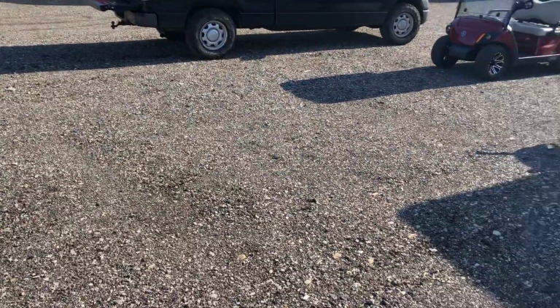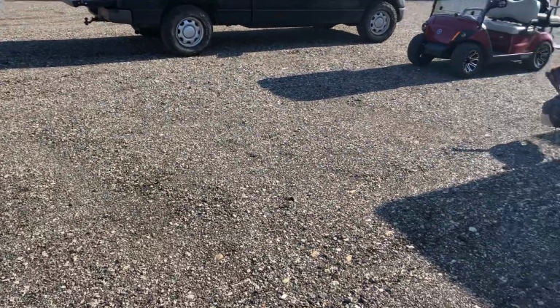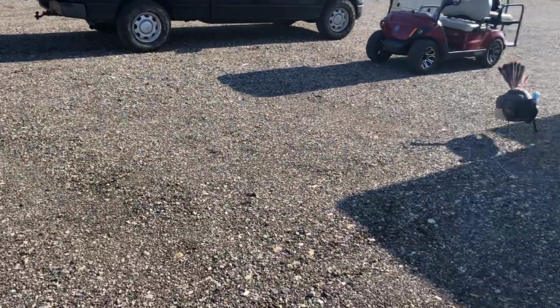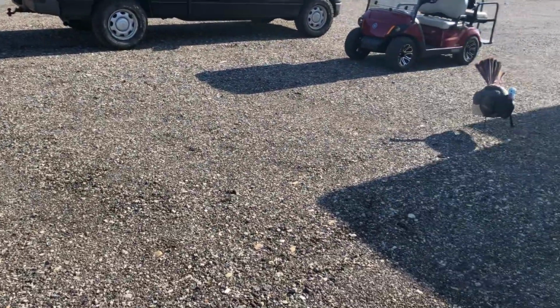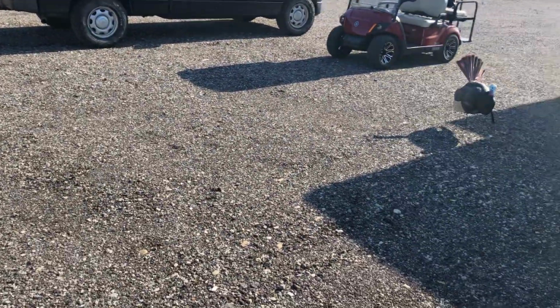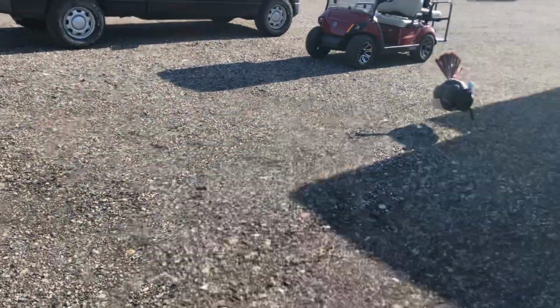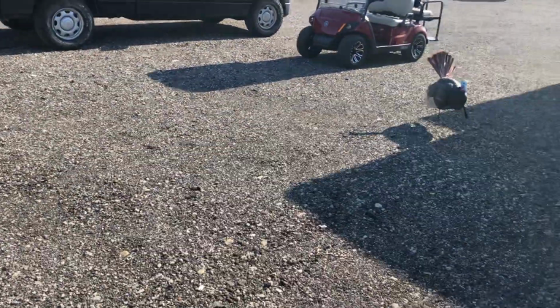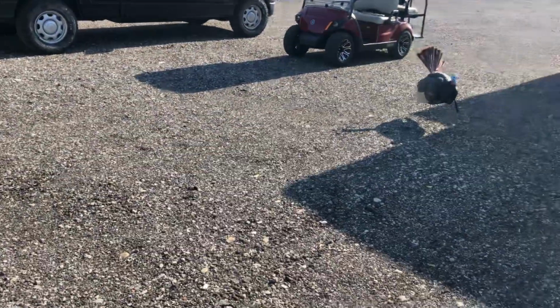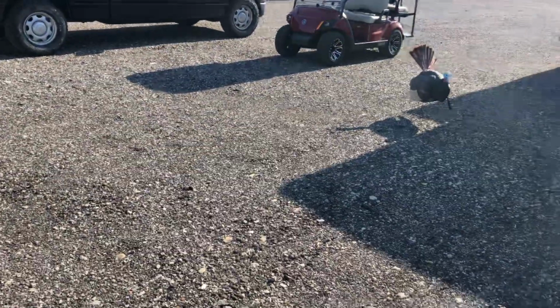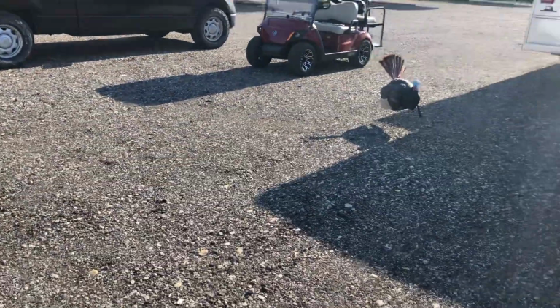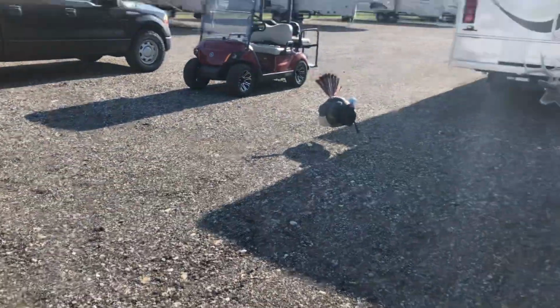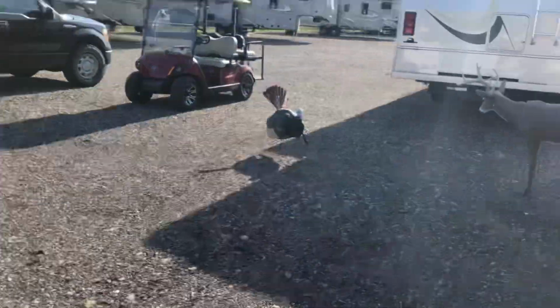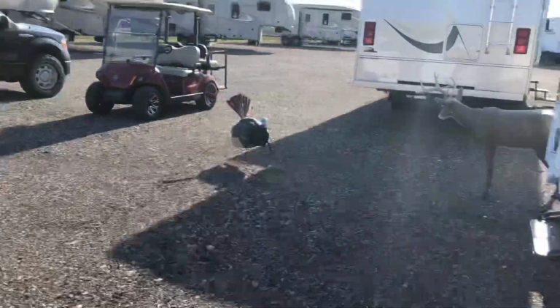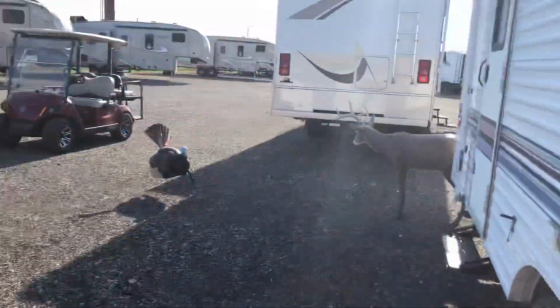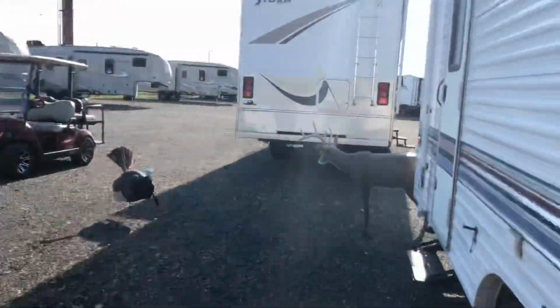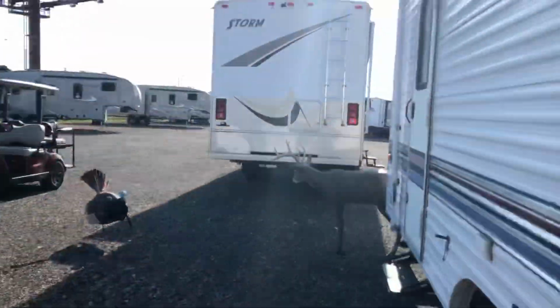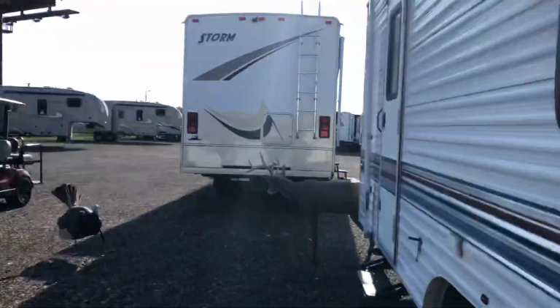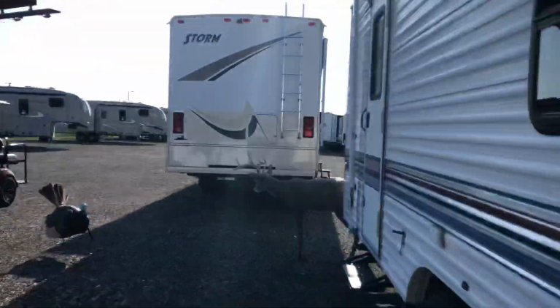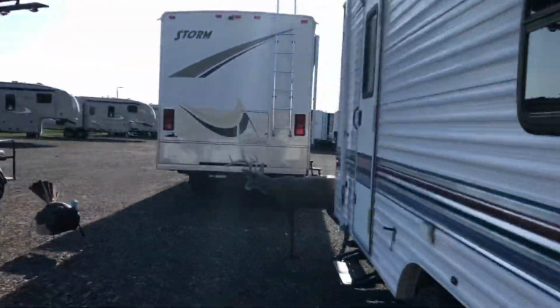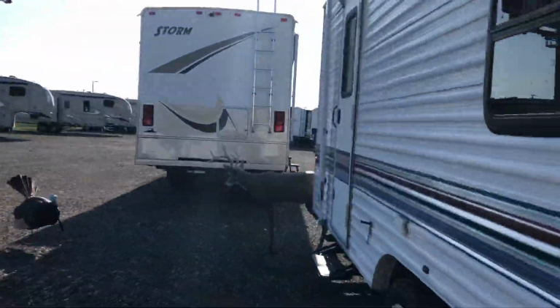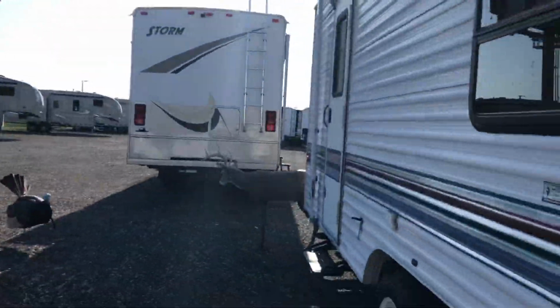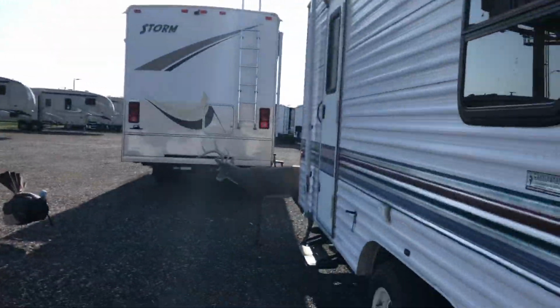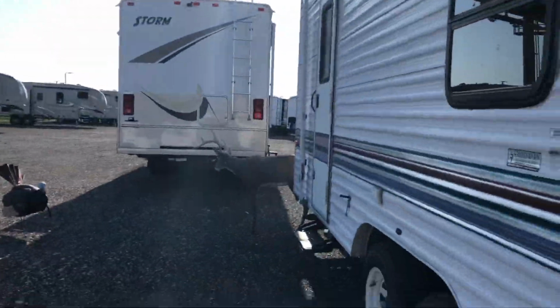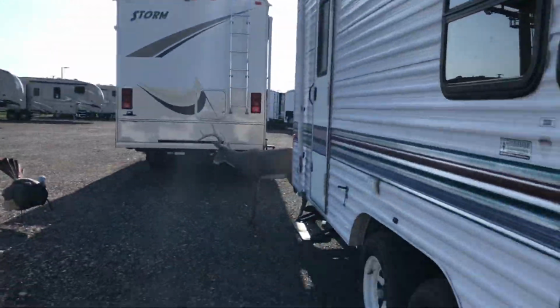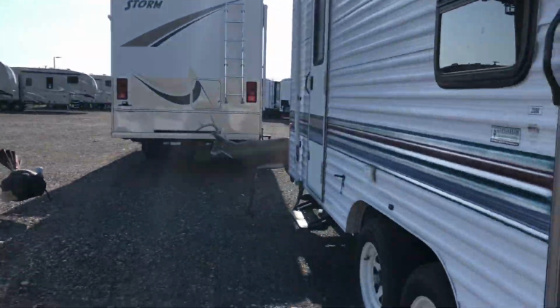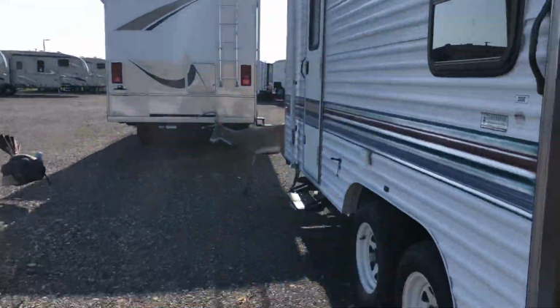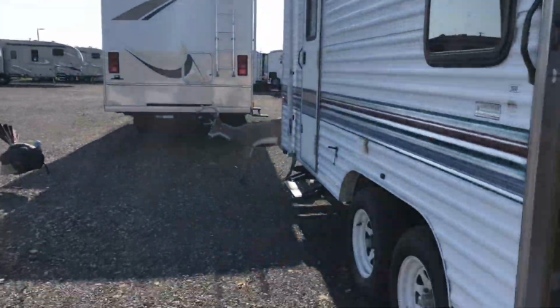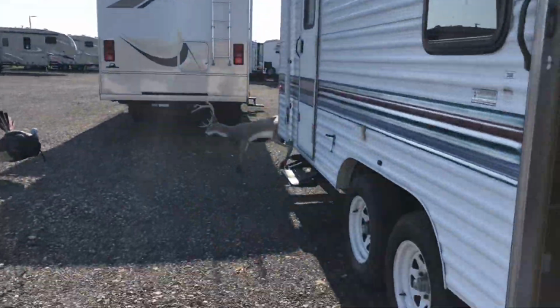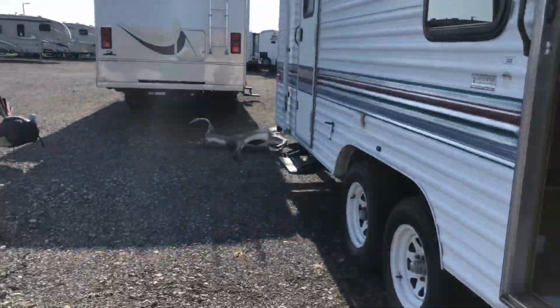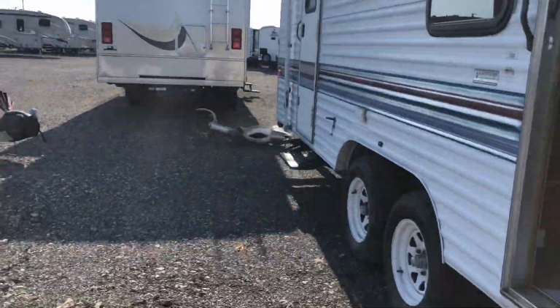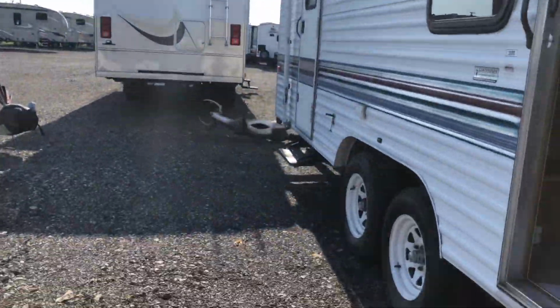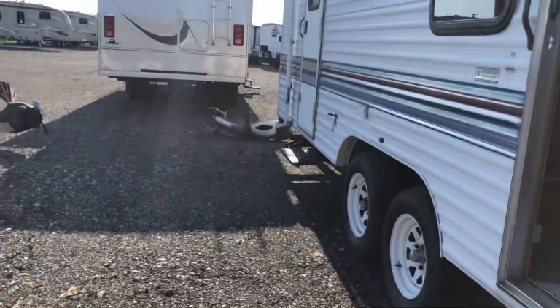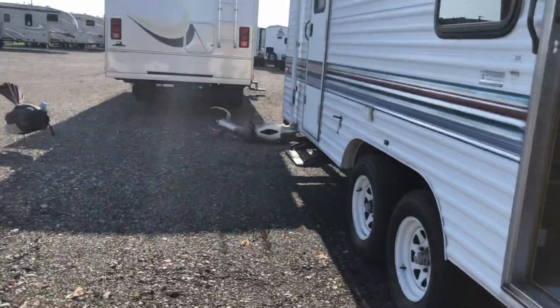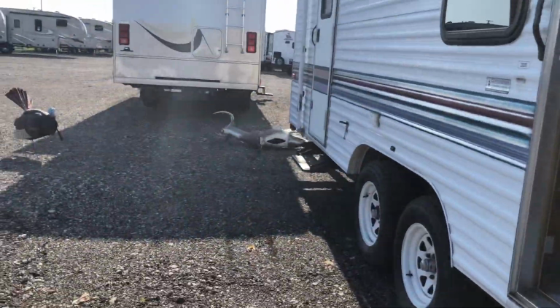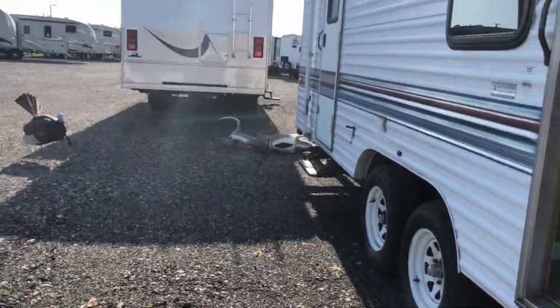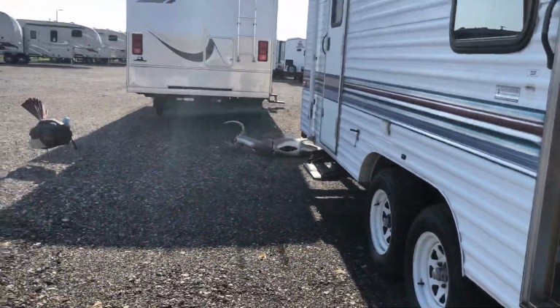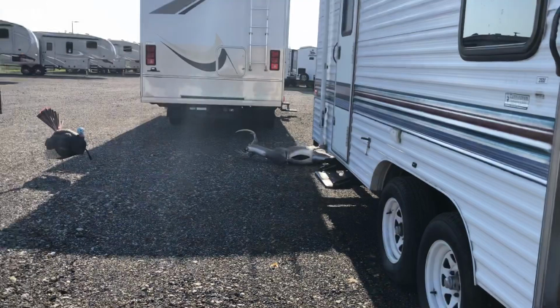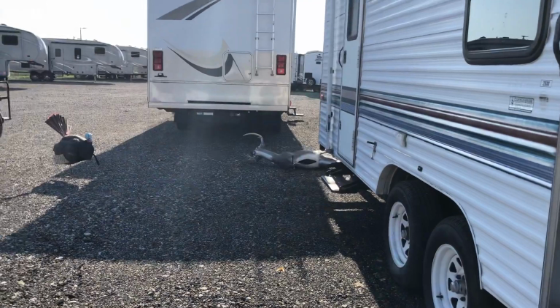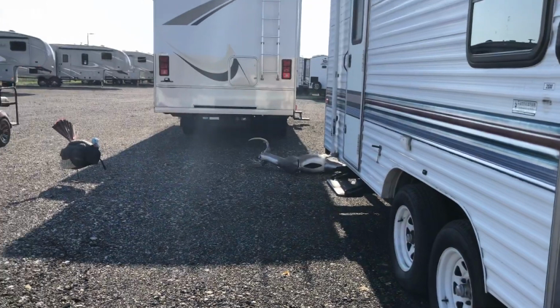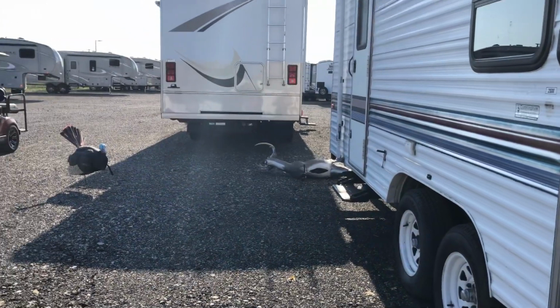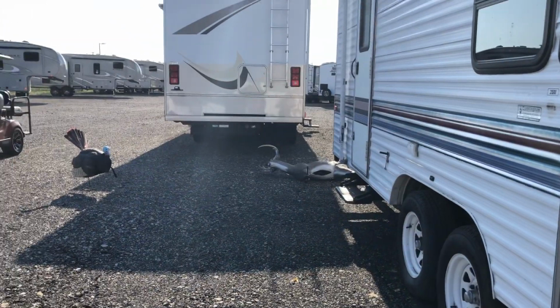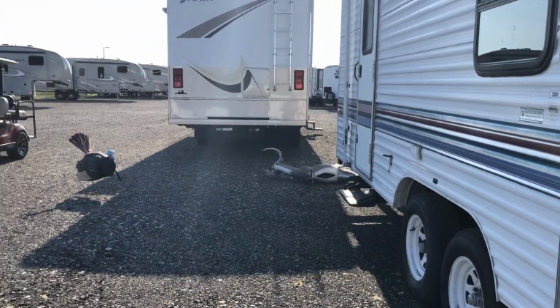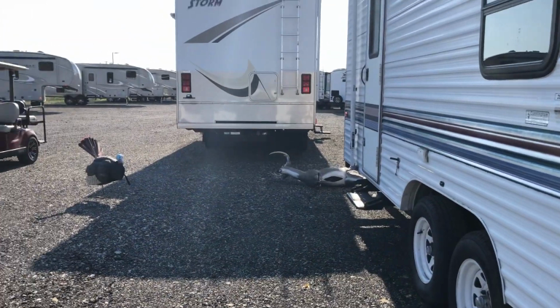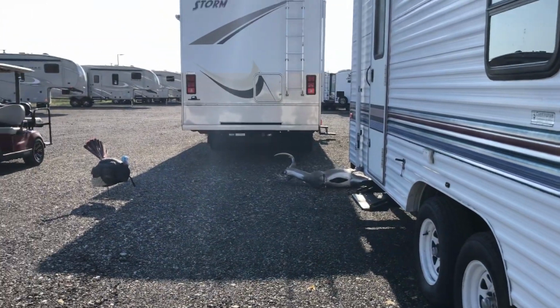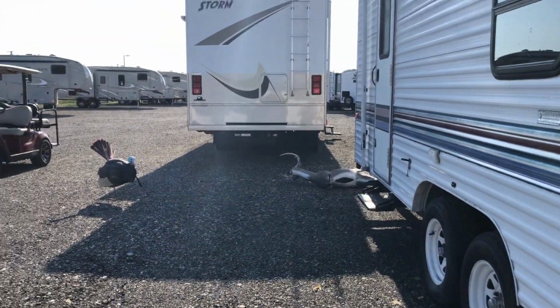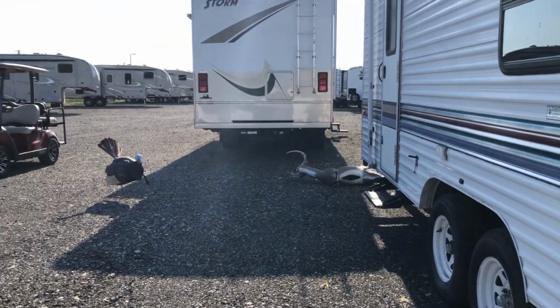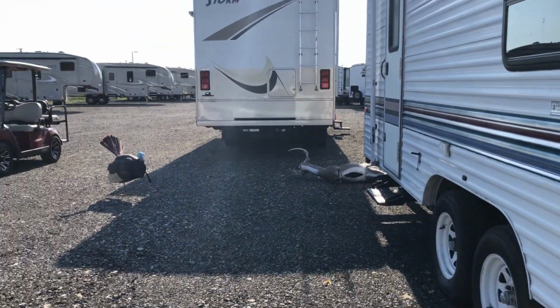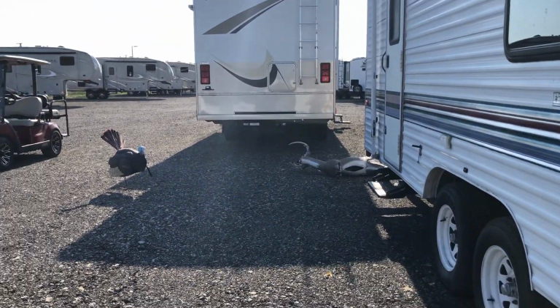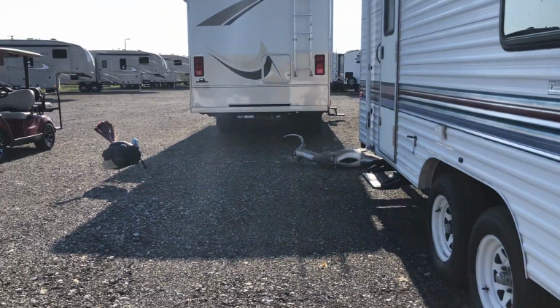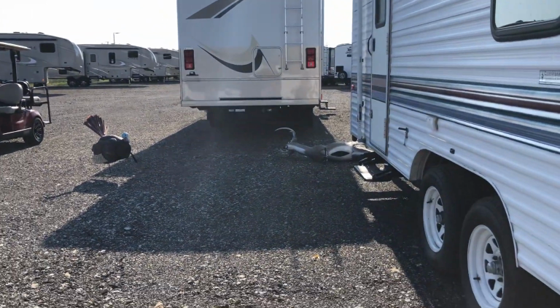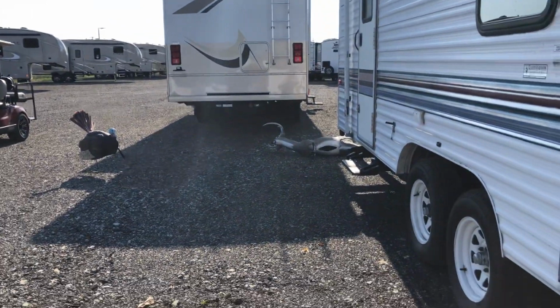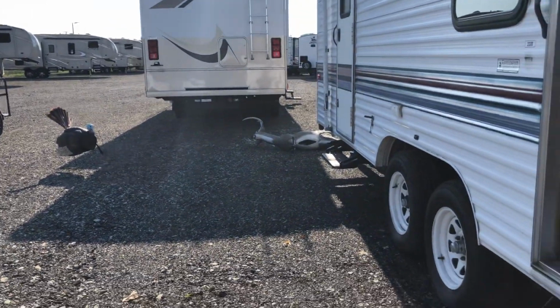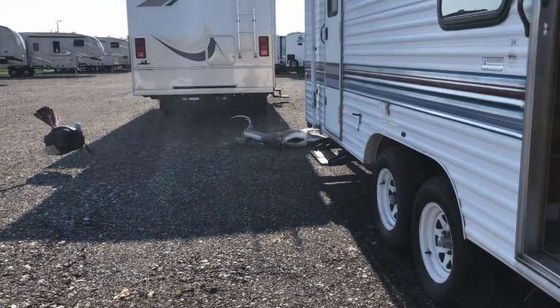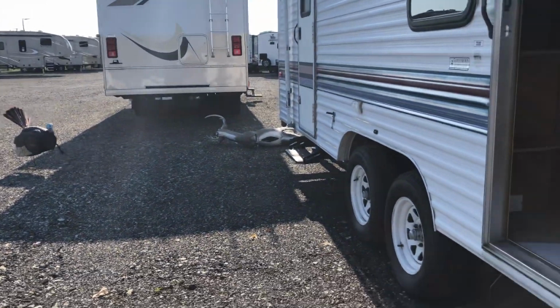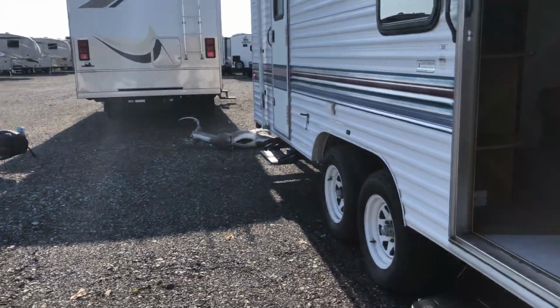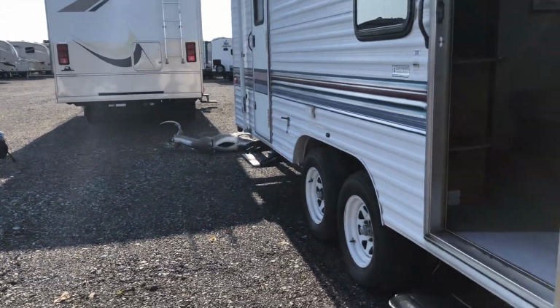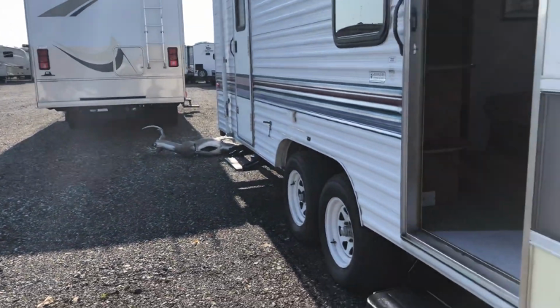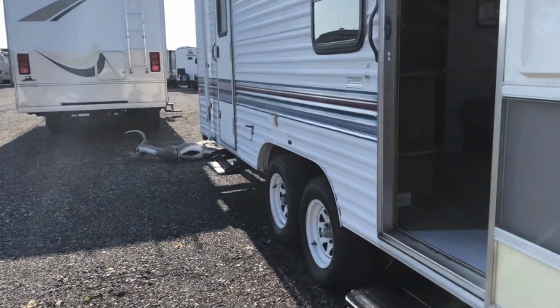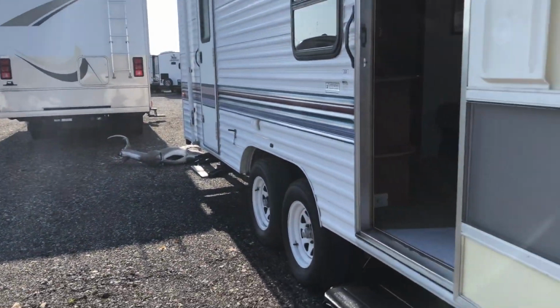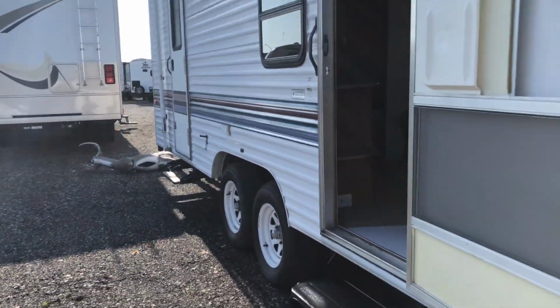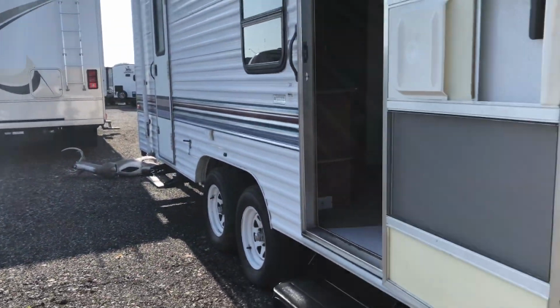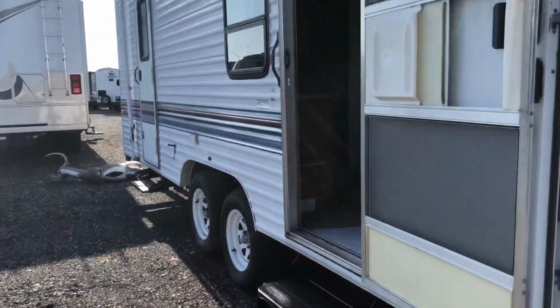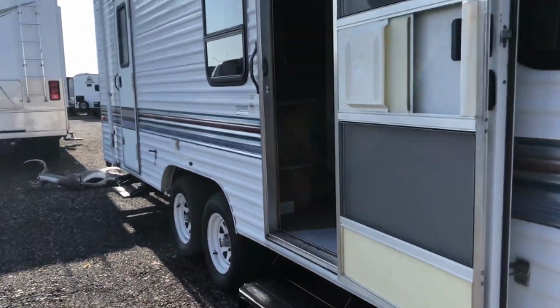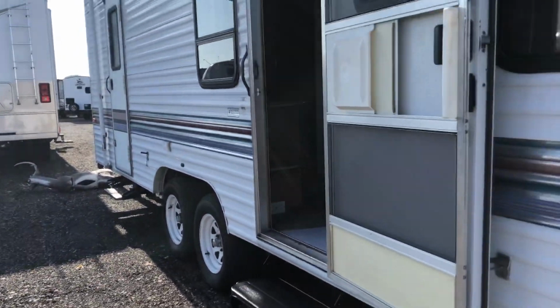Oh look there — a deer! BANG! Got him! Crack shot right there.